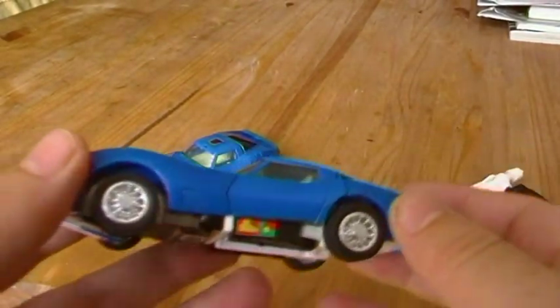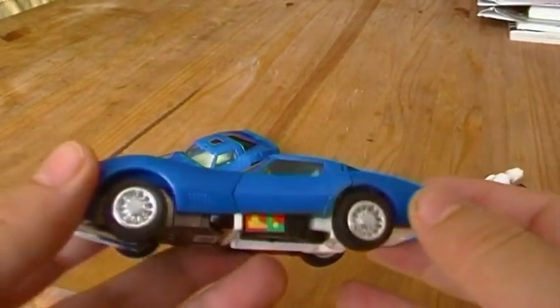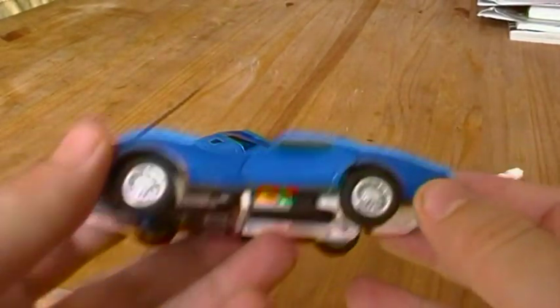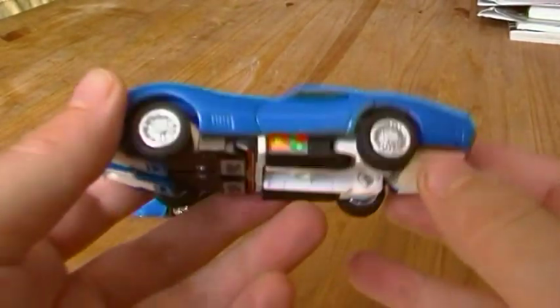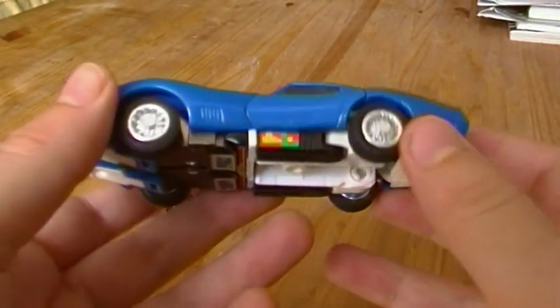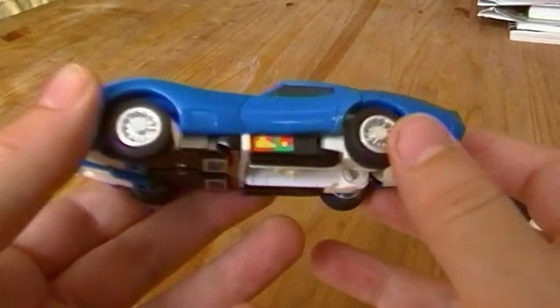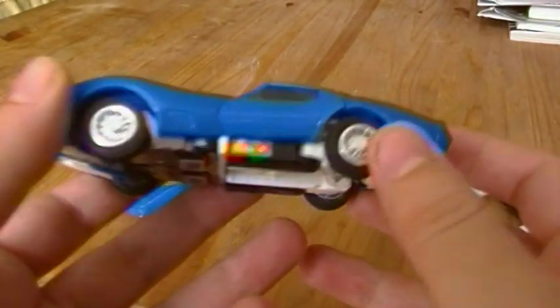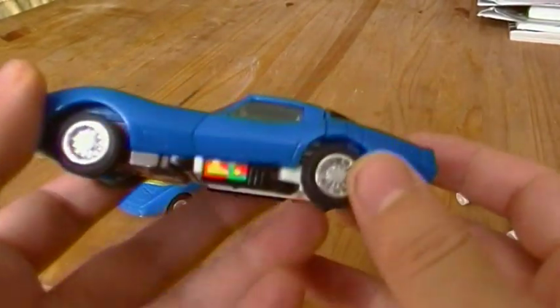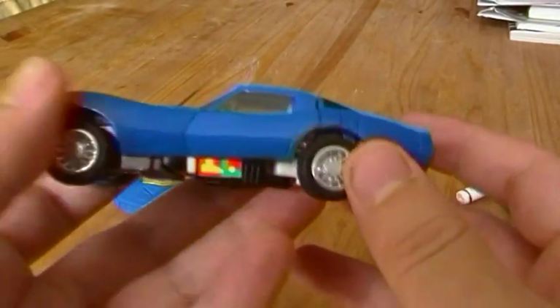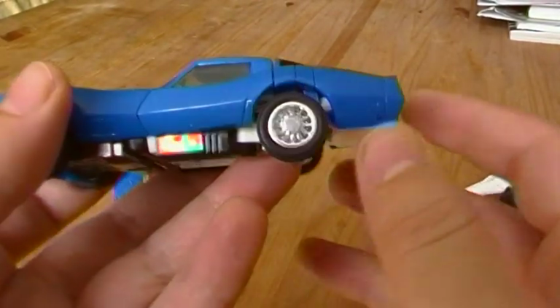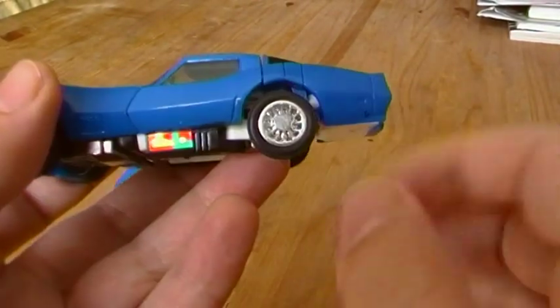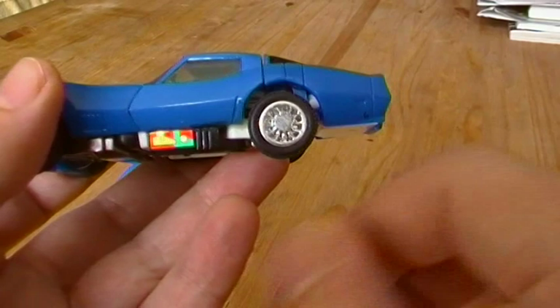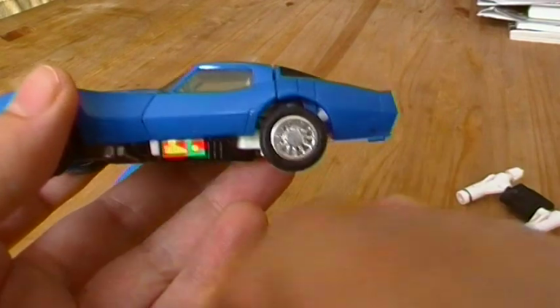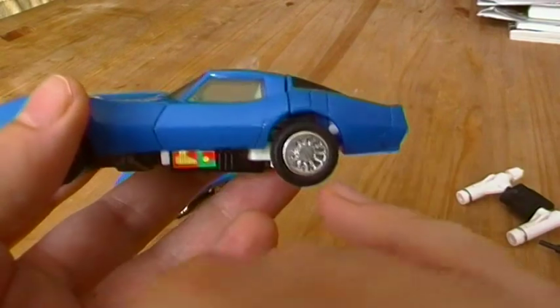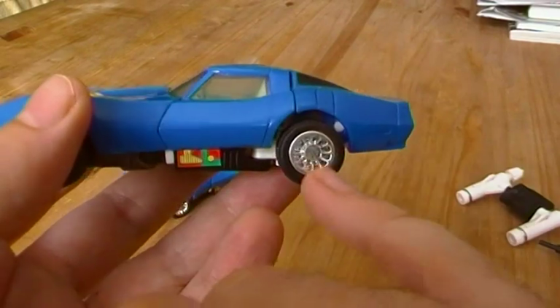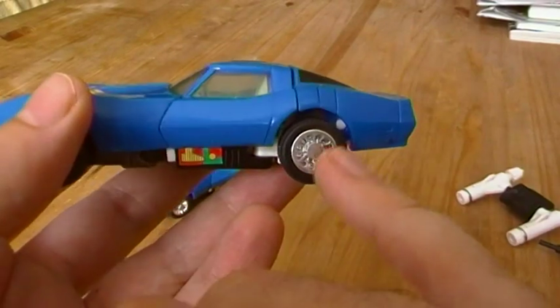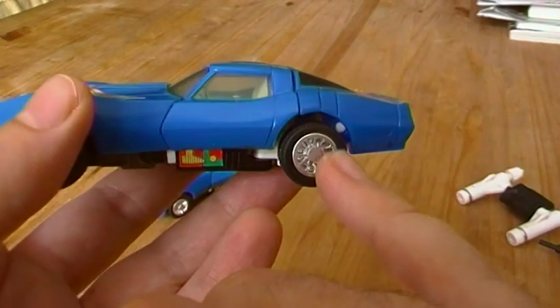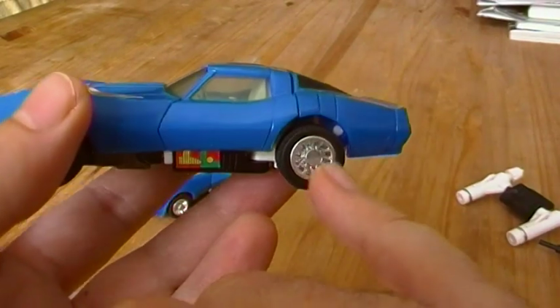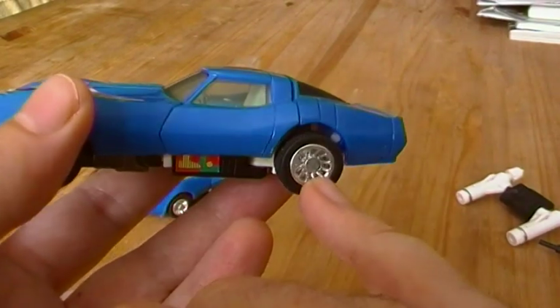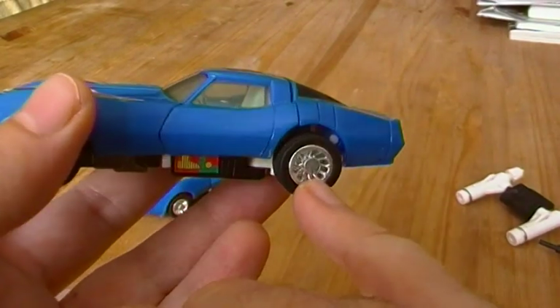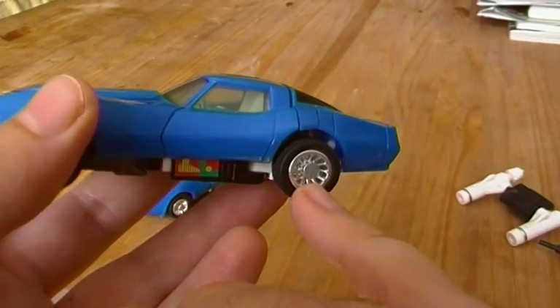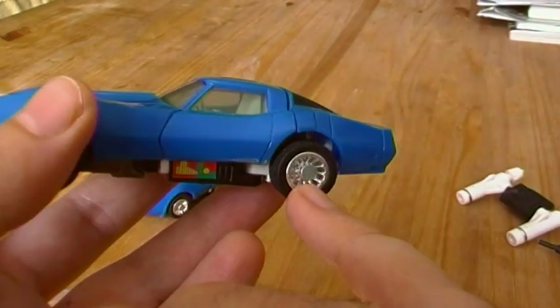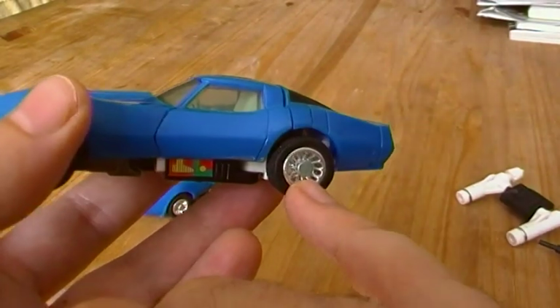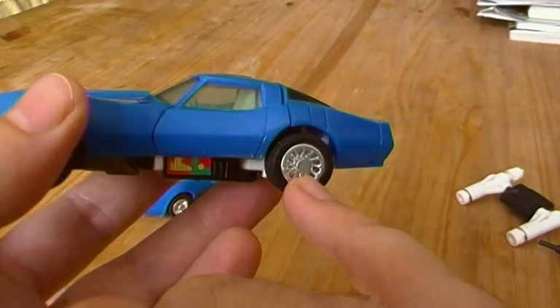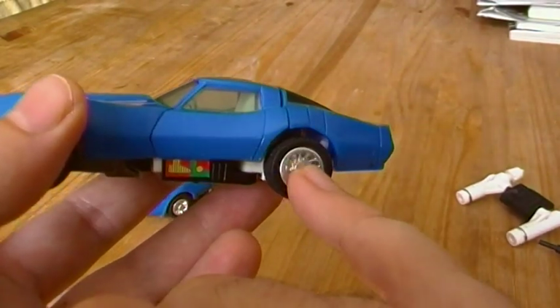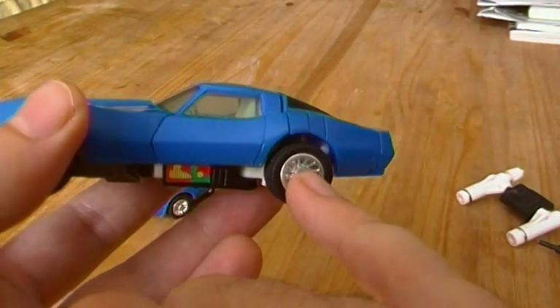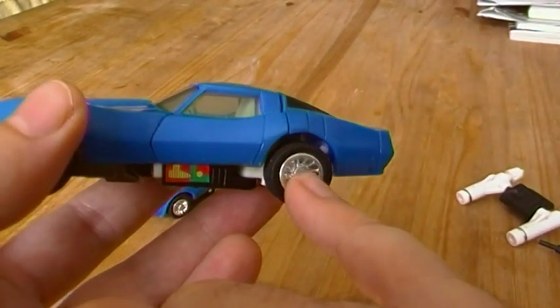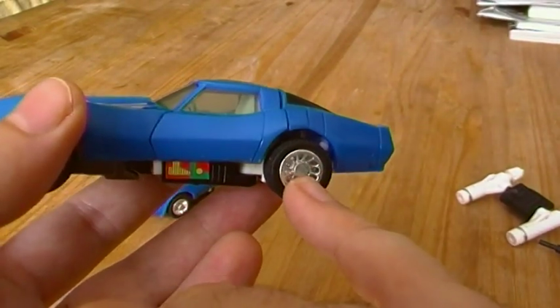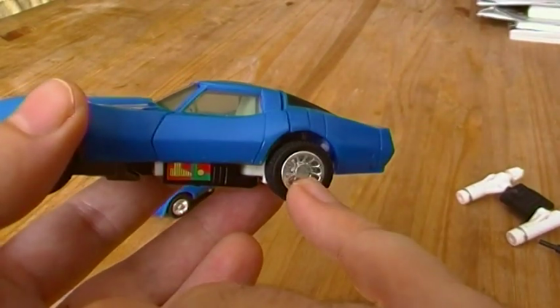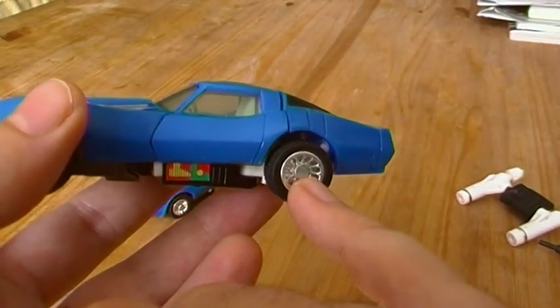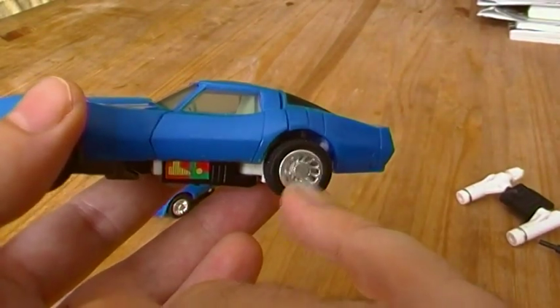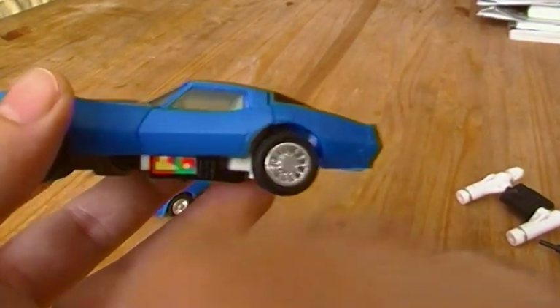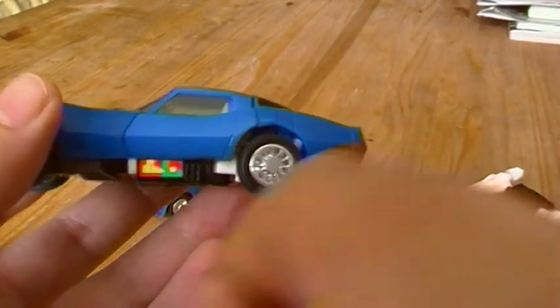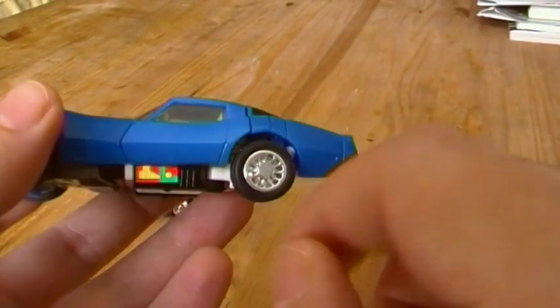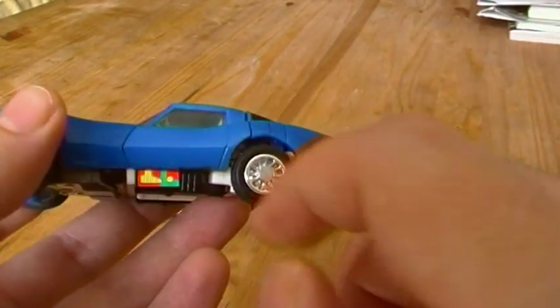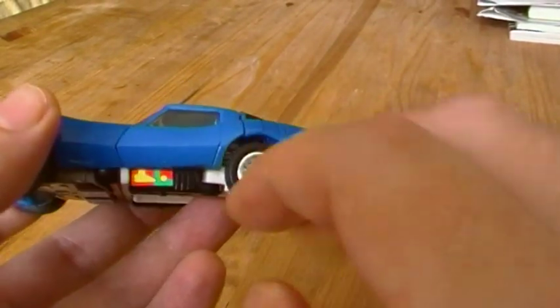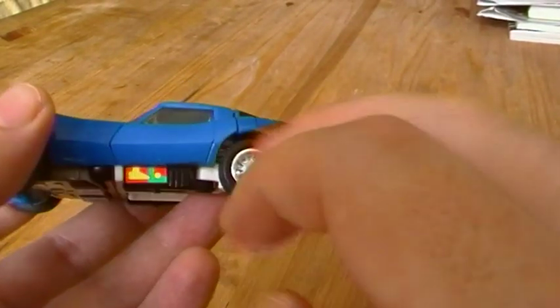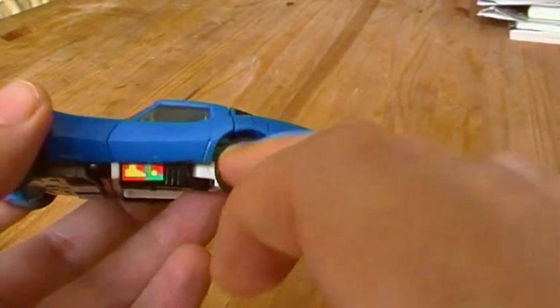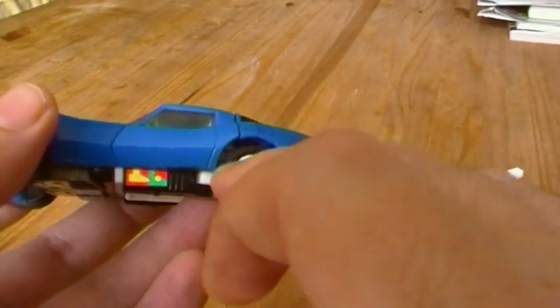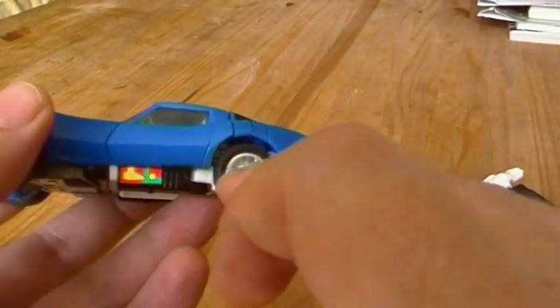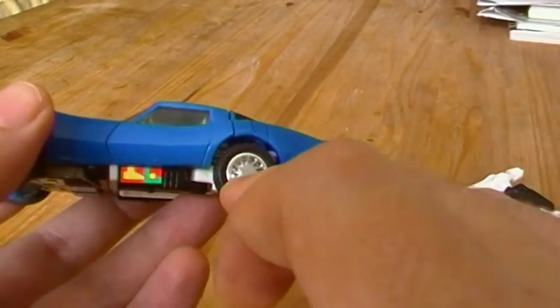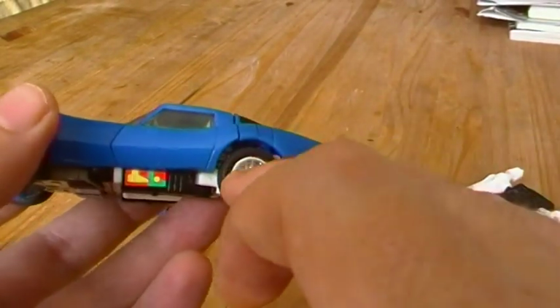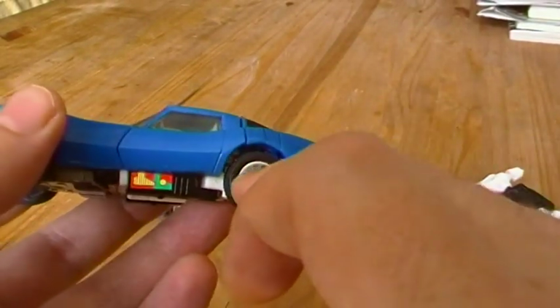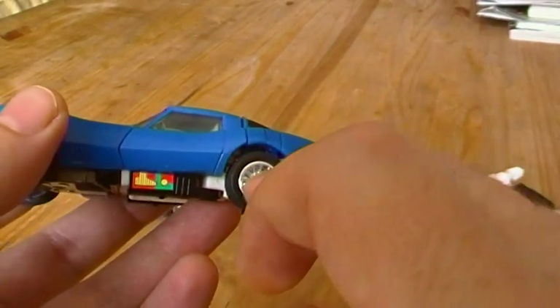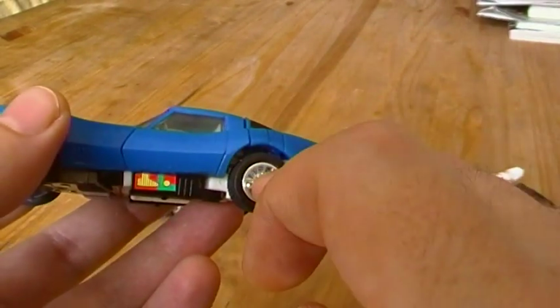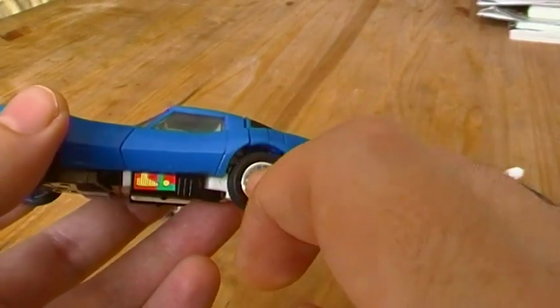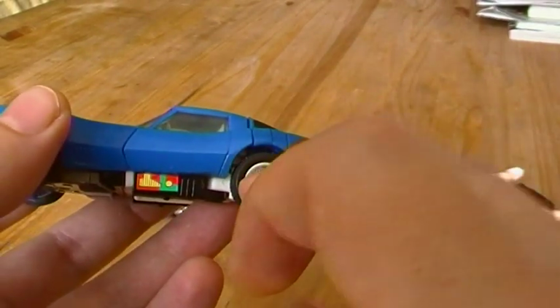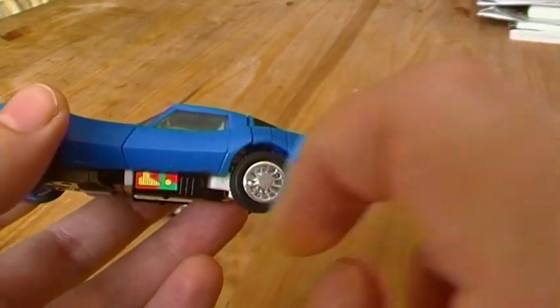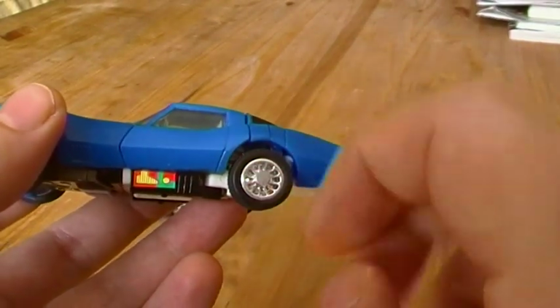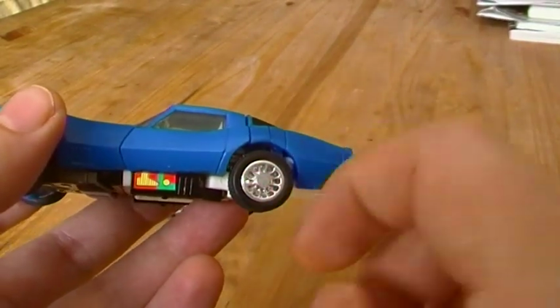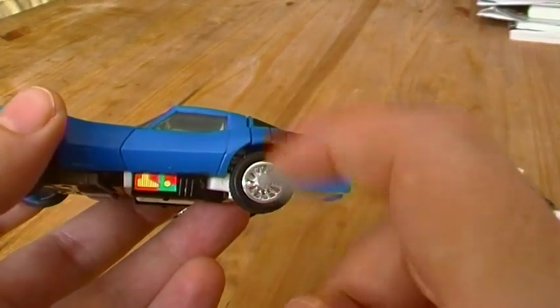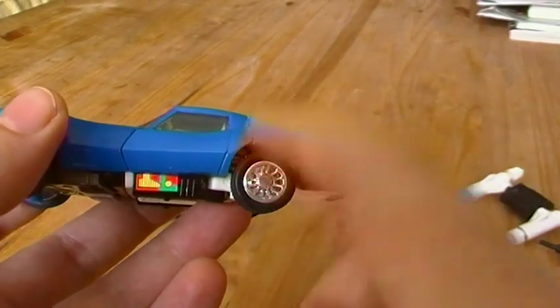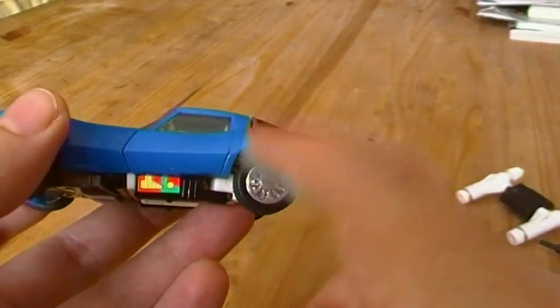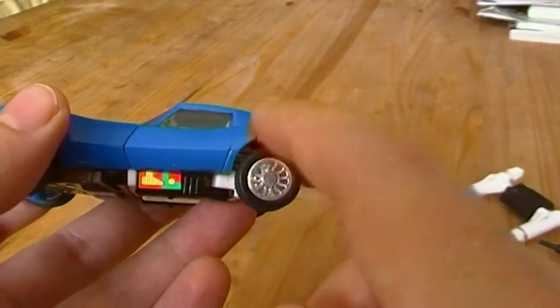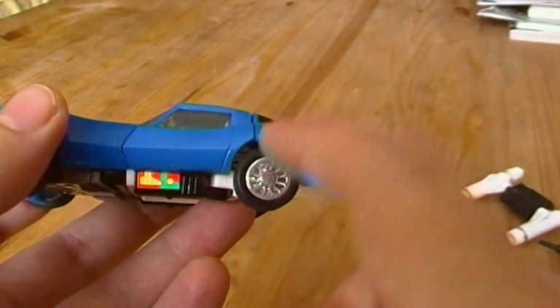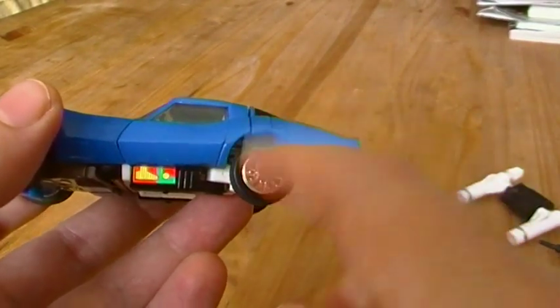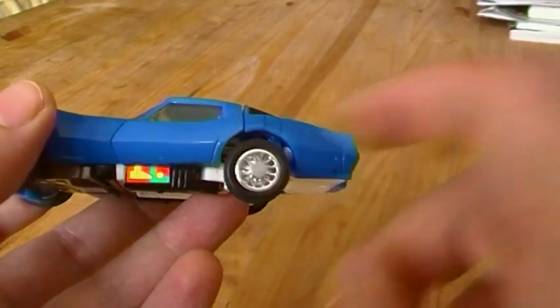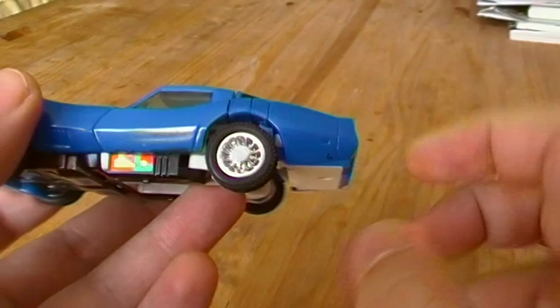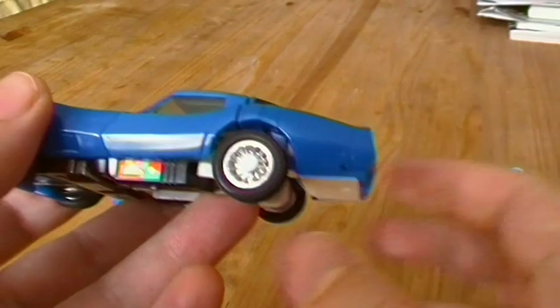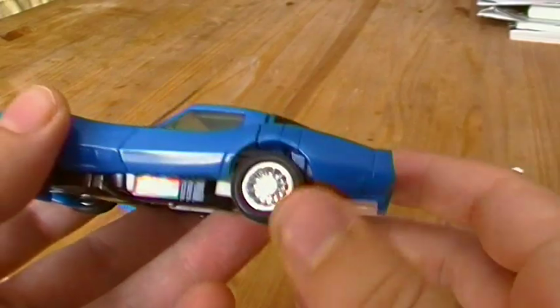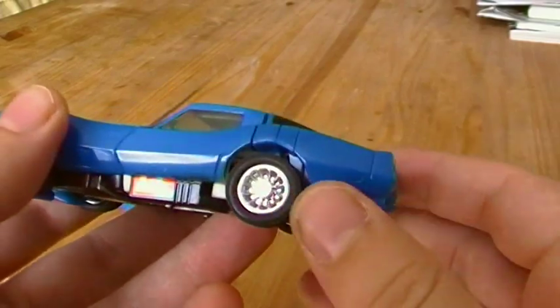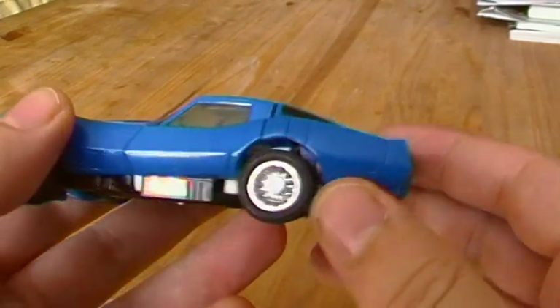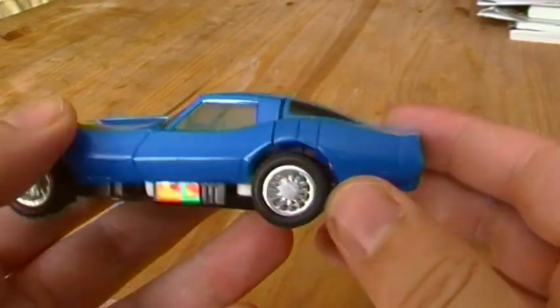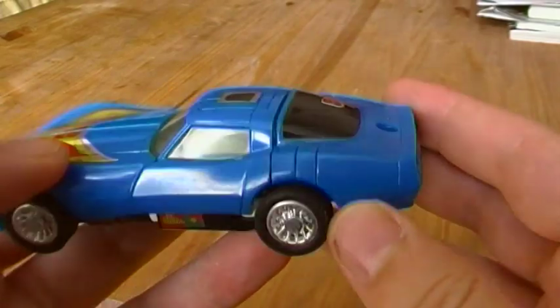But there is a difference with the wheels. This plate in the middle of the wheel on the original has little dots. The reissue doesn't.